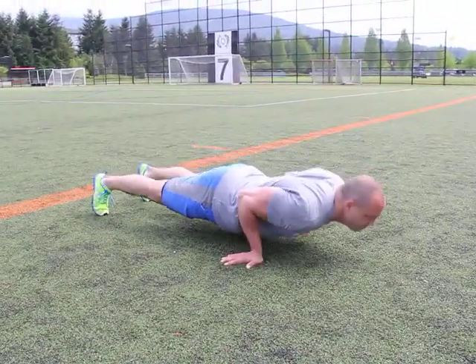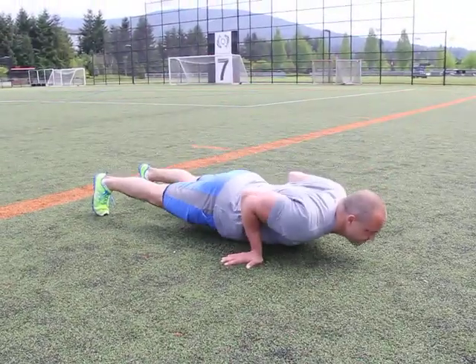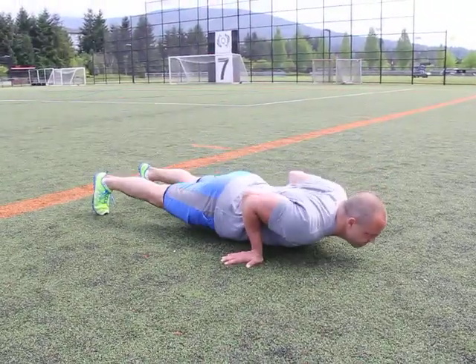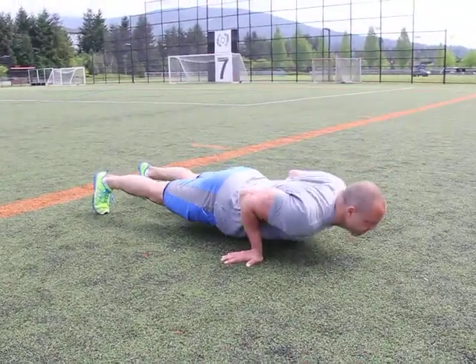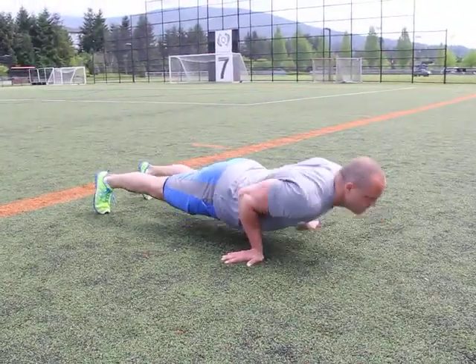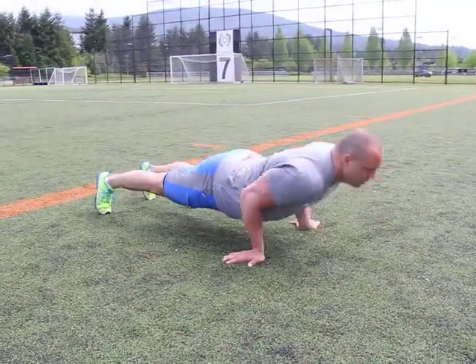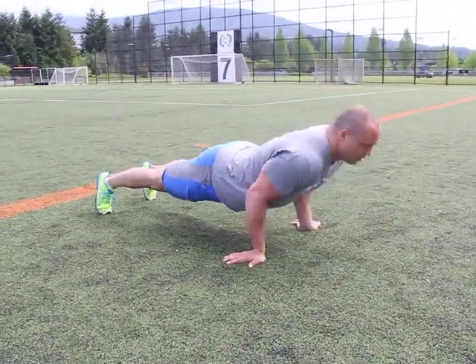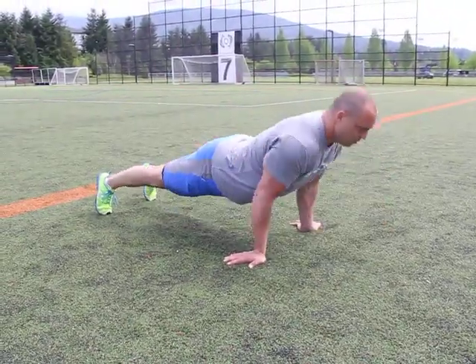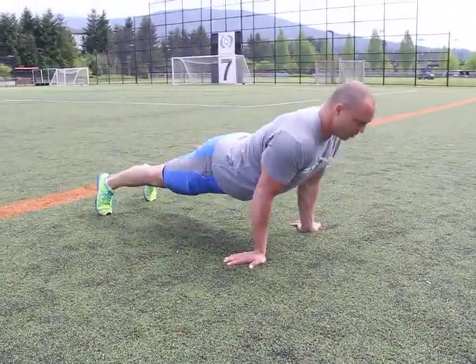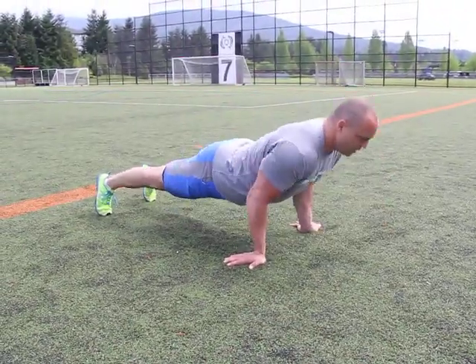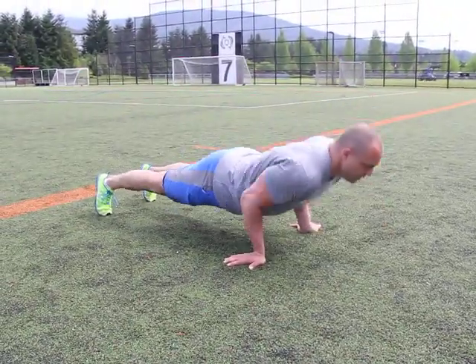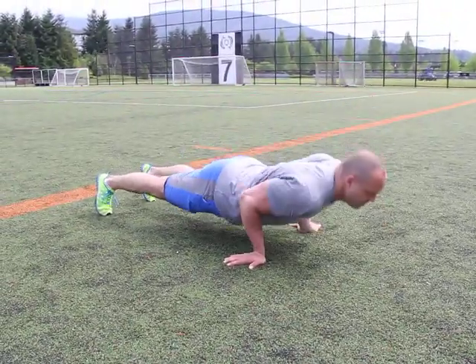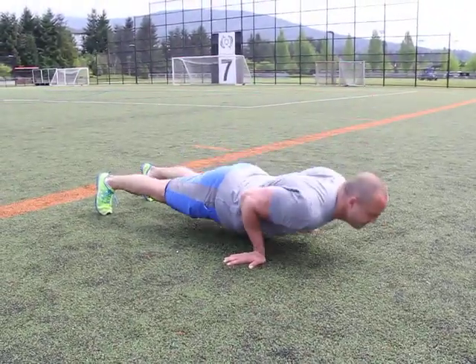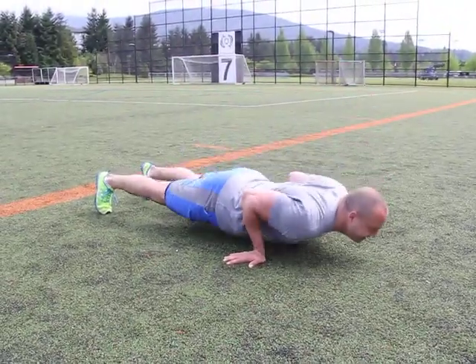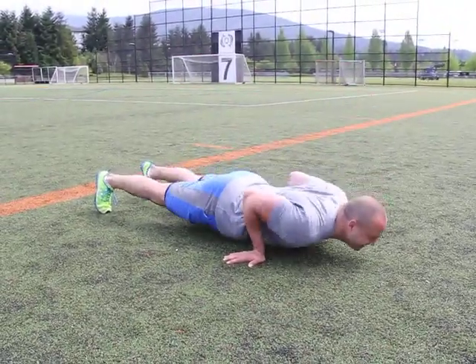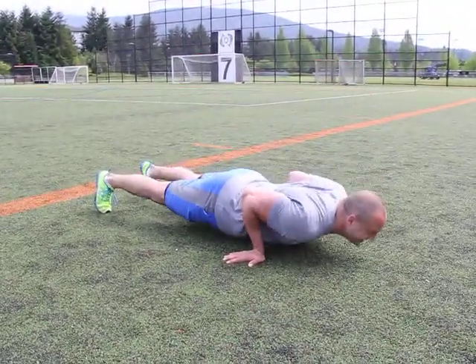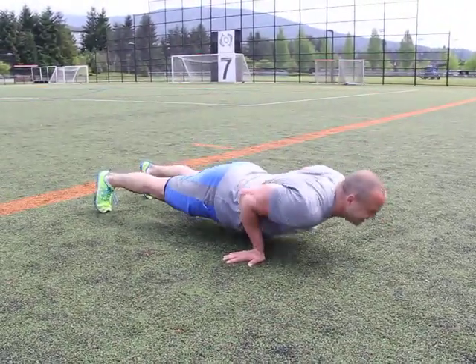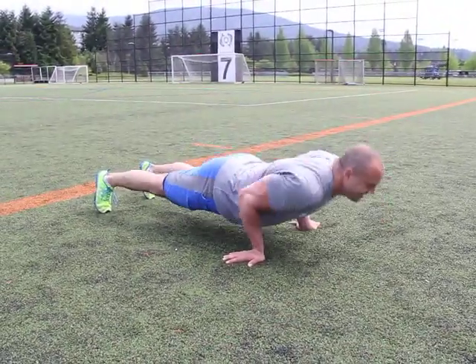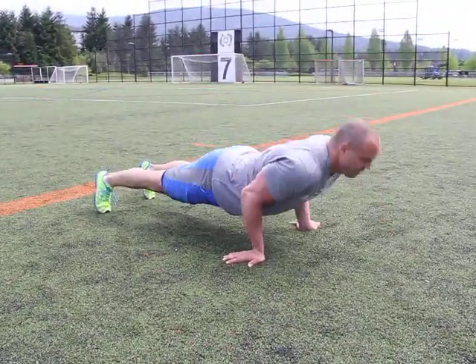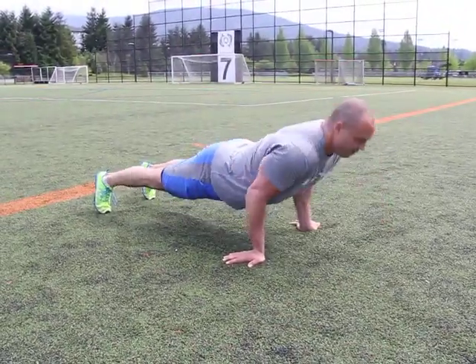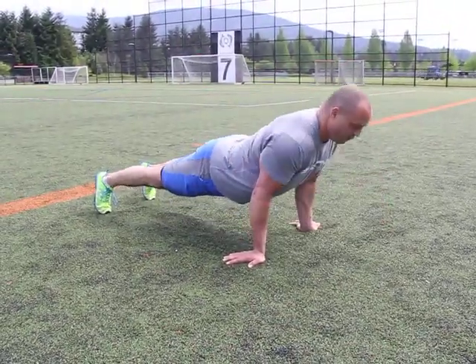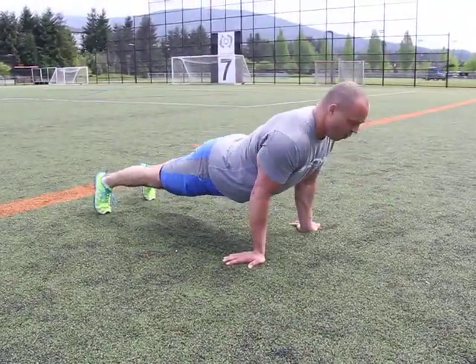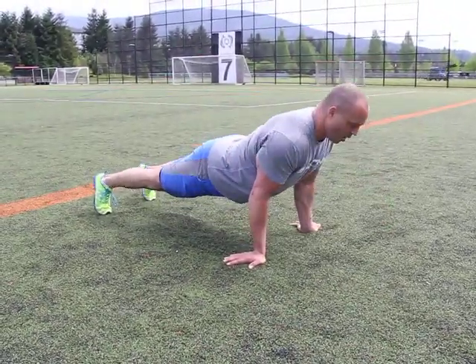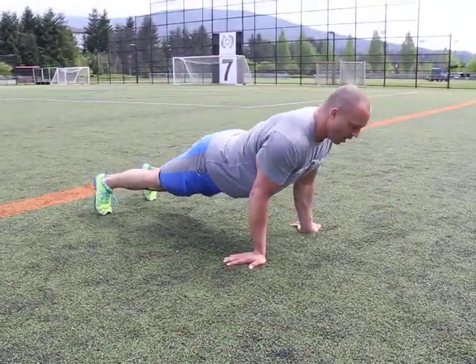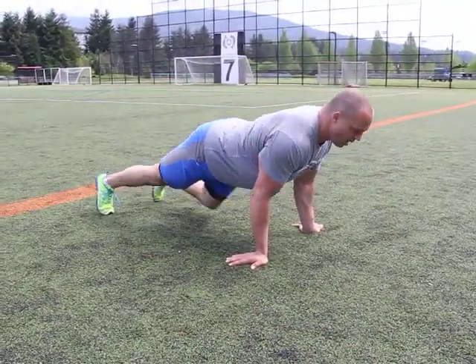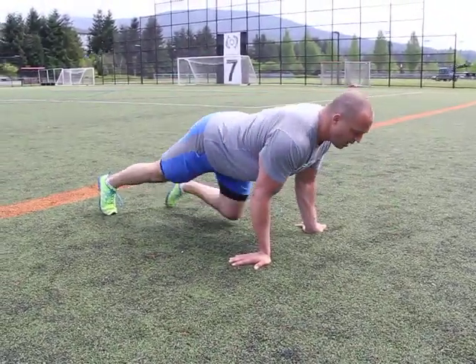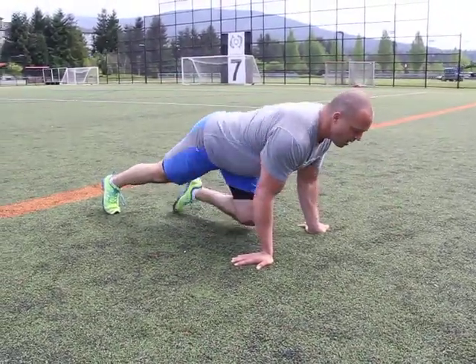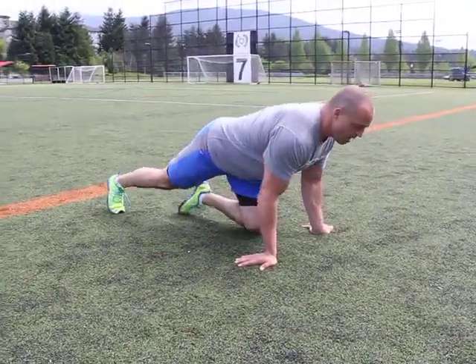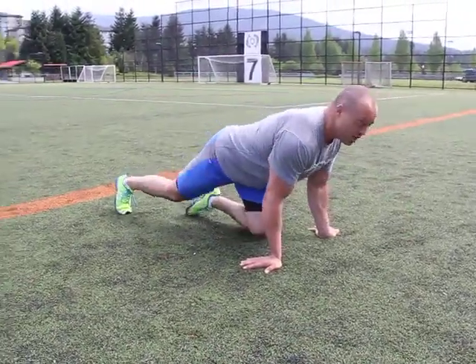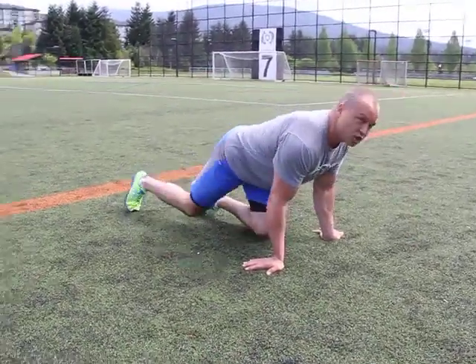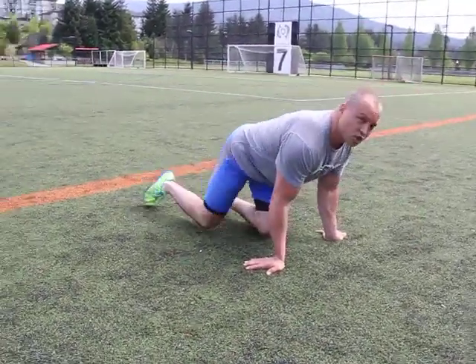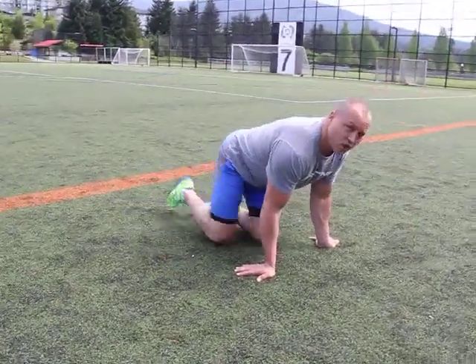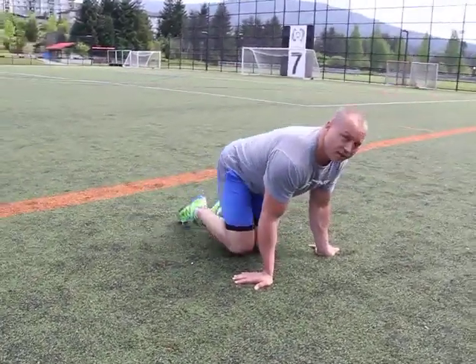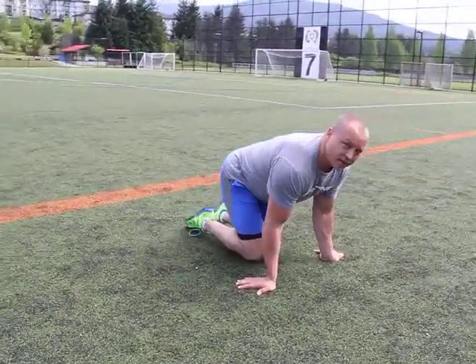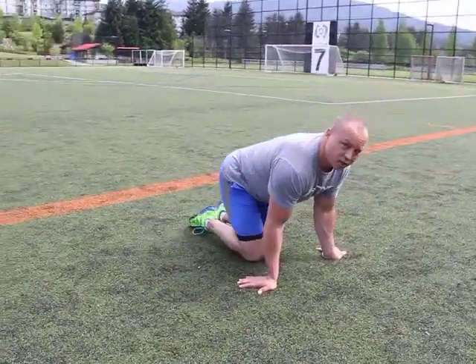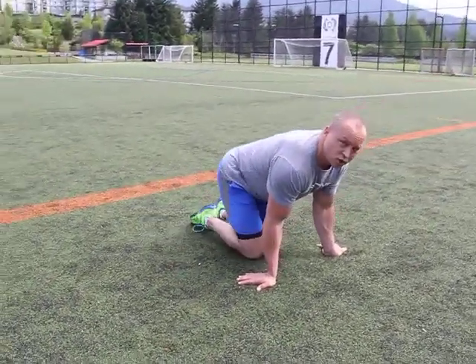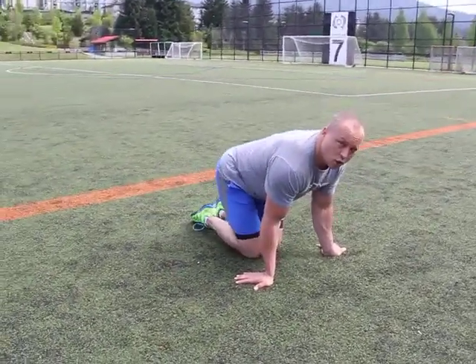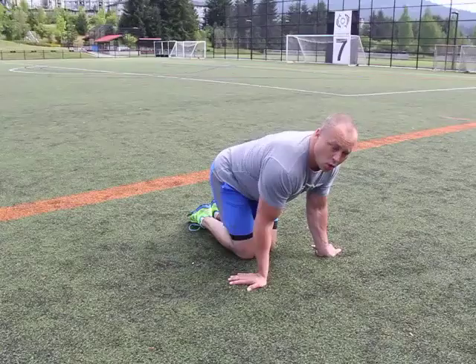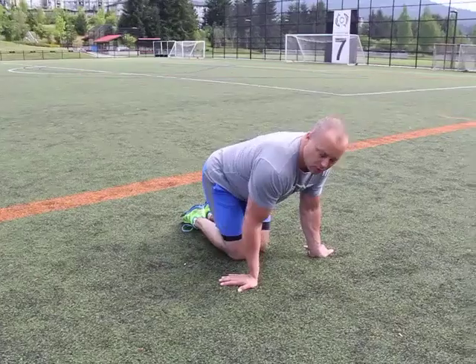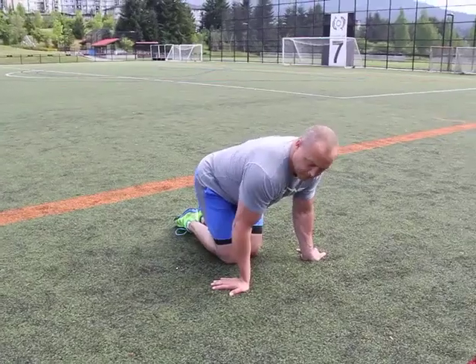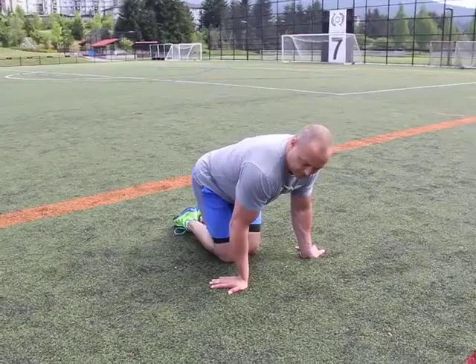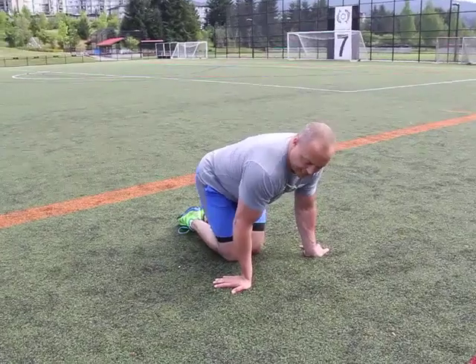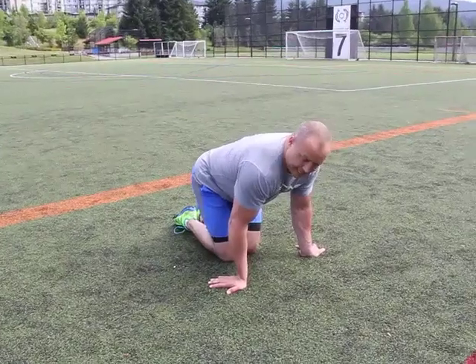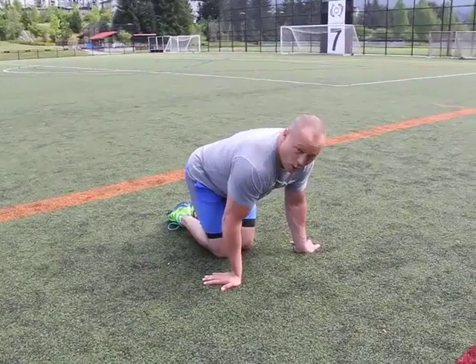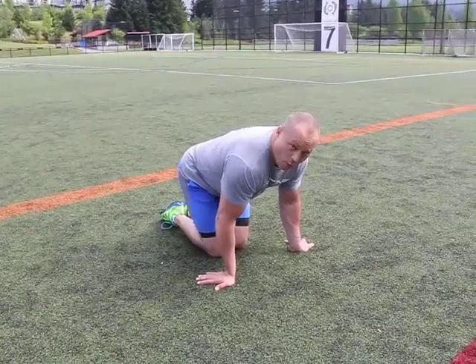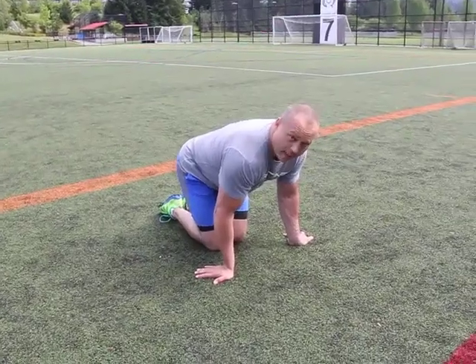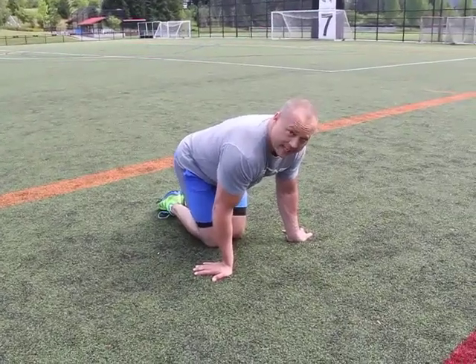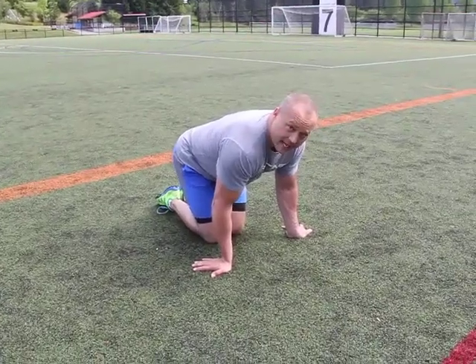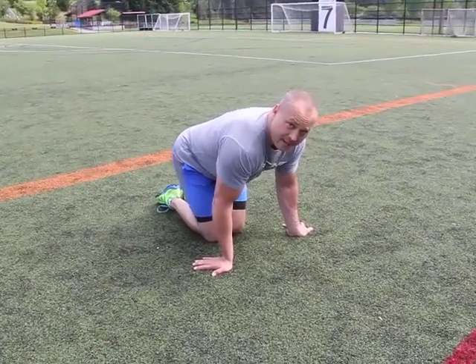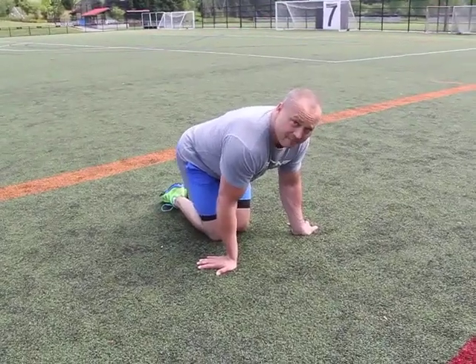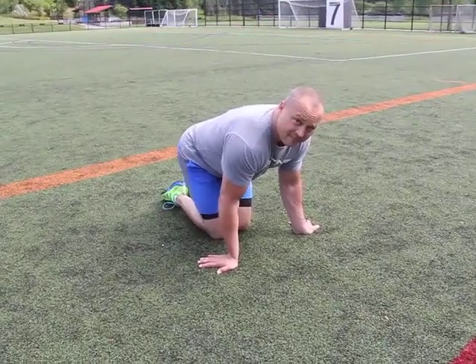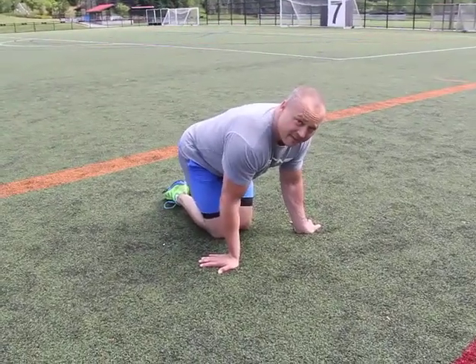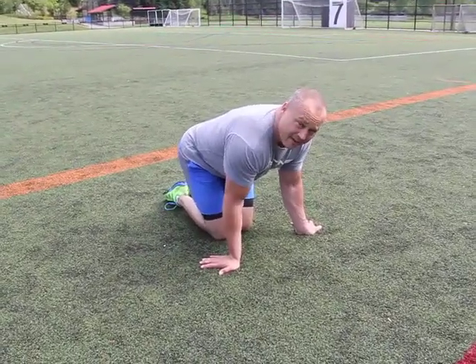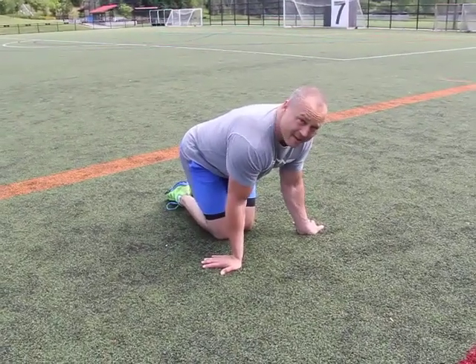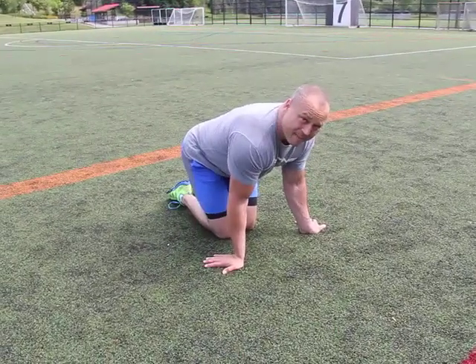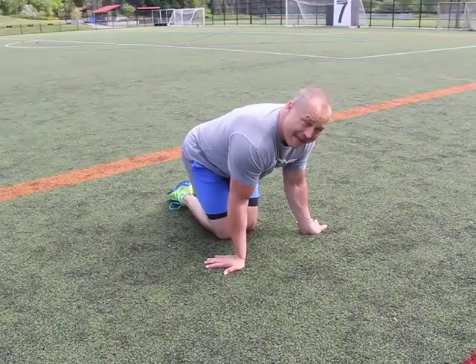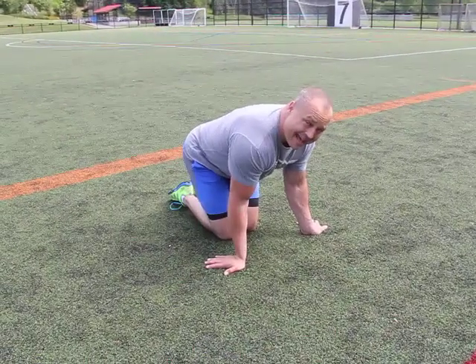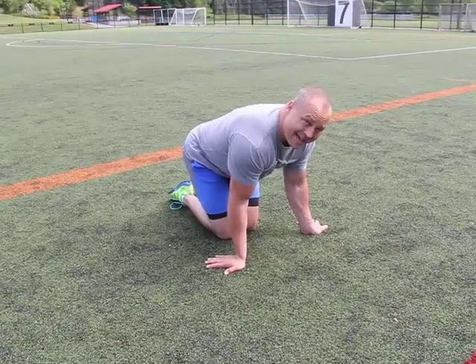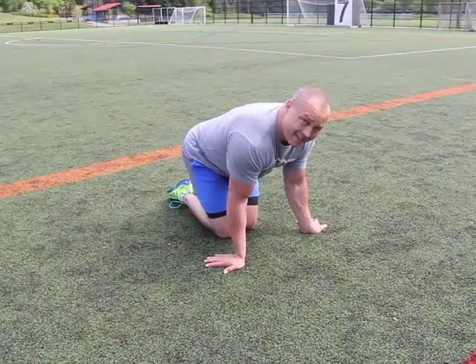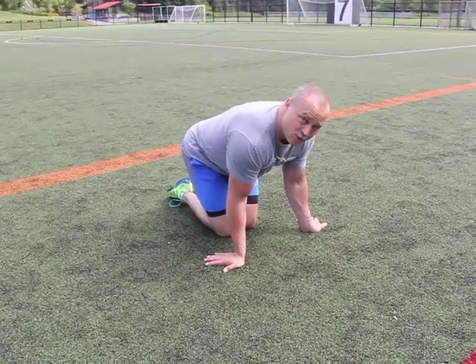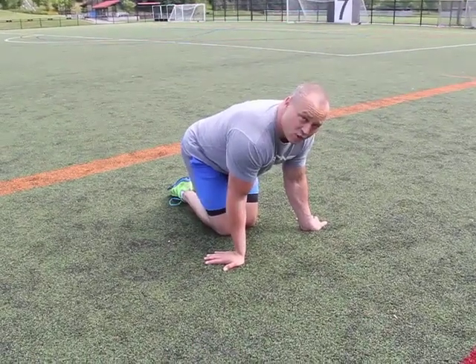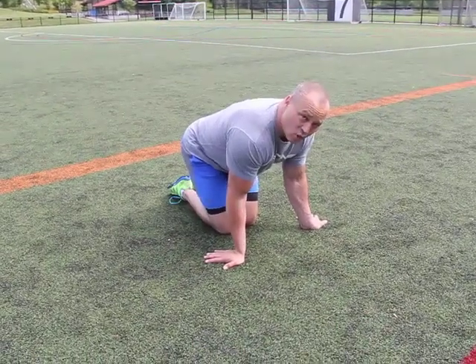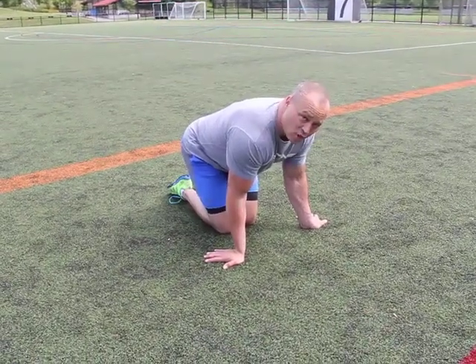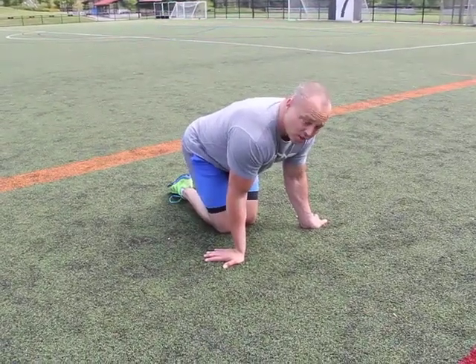Two, three, four. Ensure that there's no splaying opening up — very bad on the shoulders.